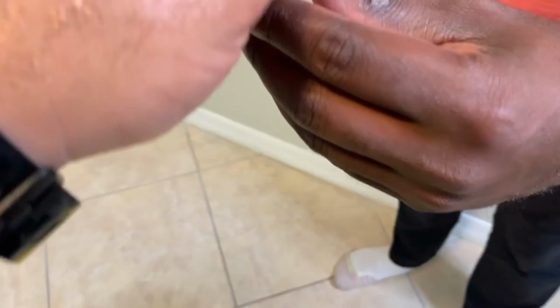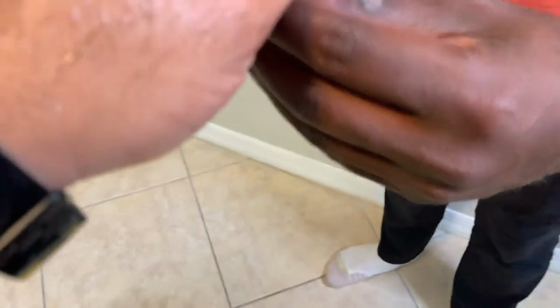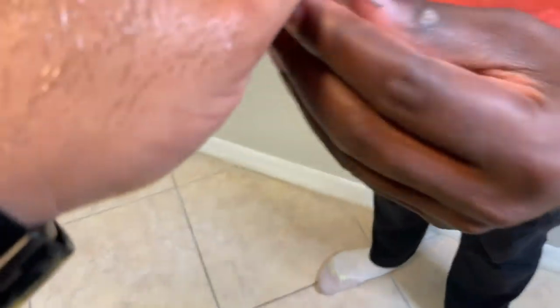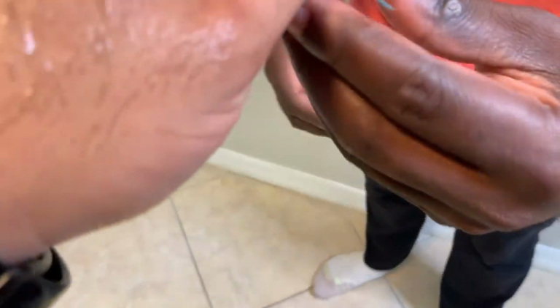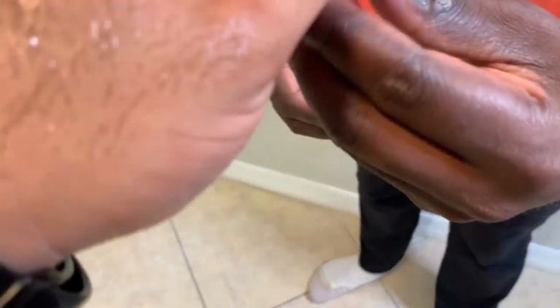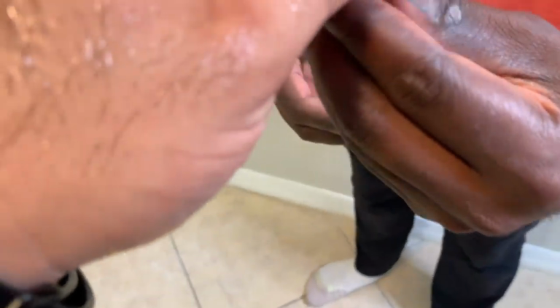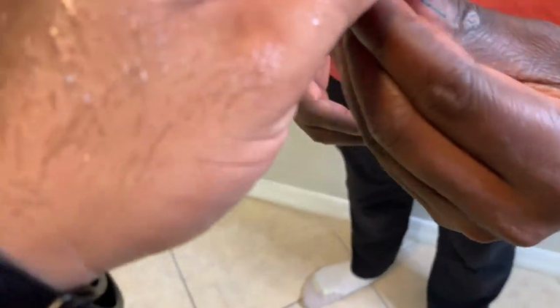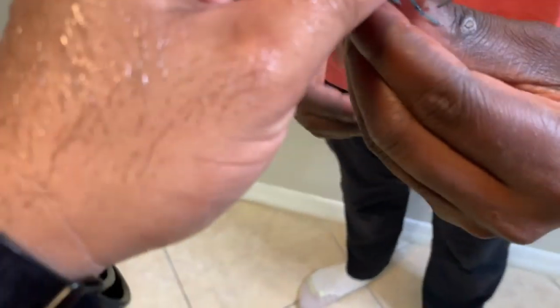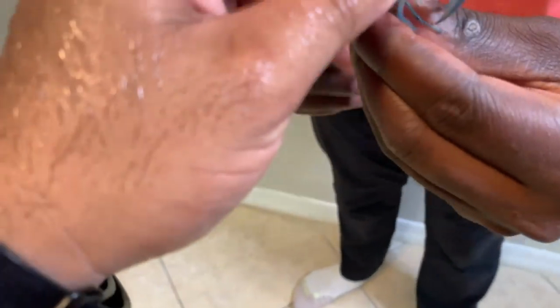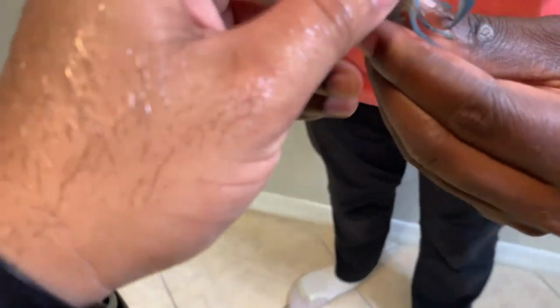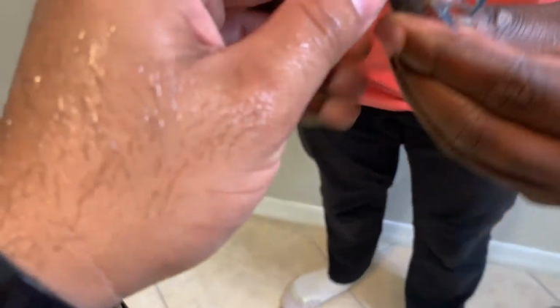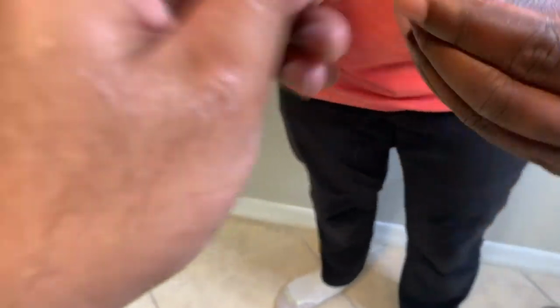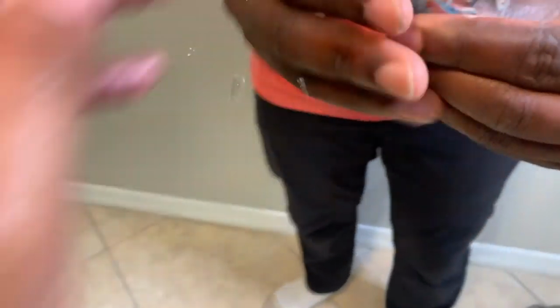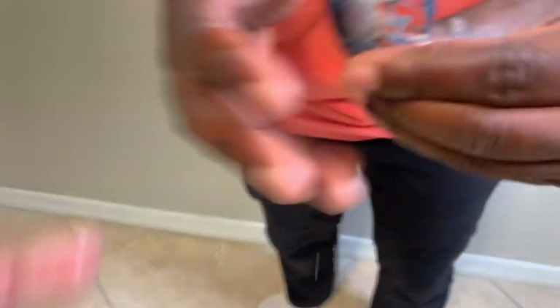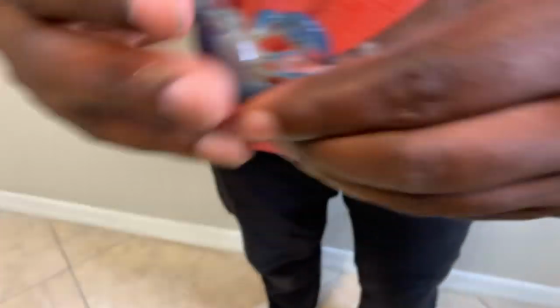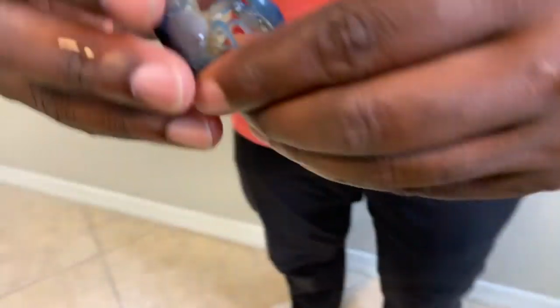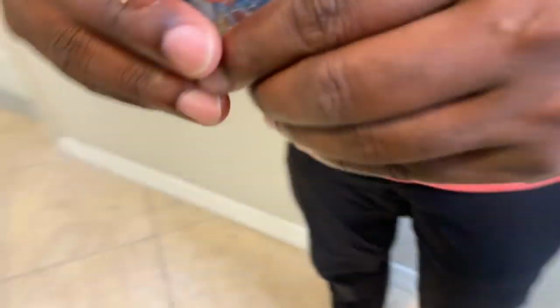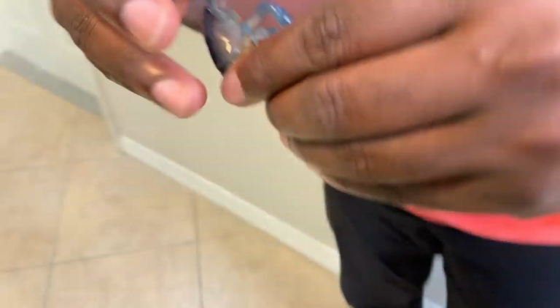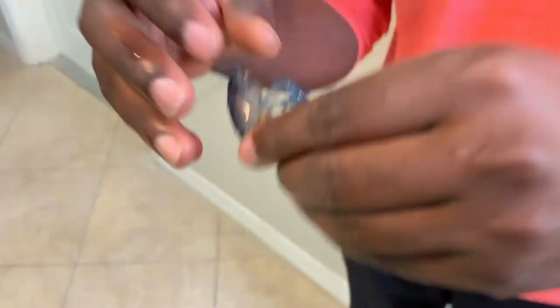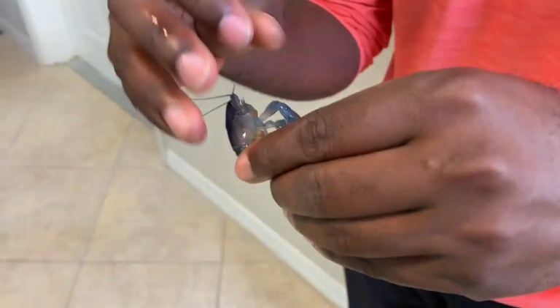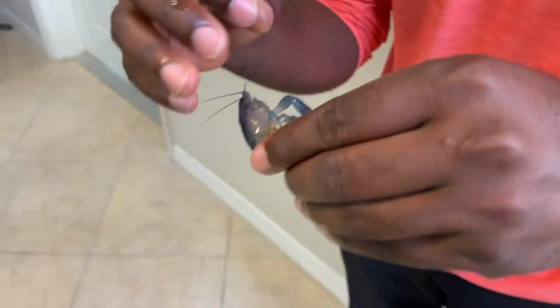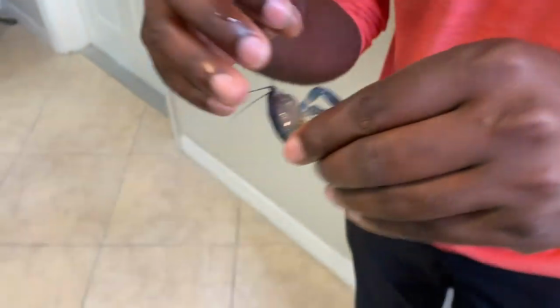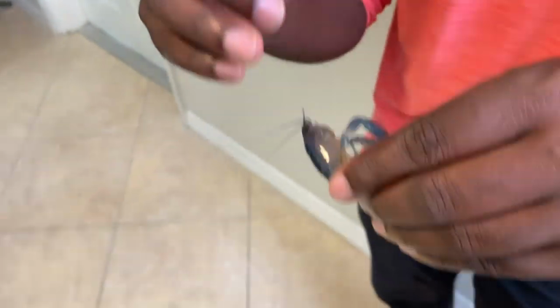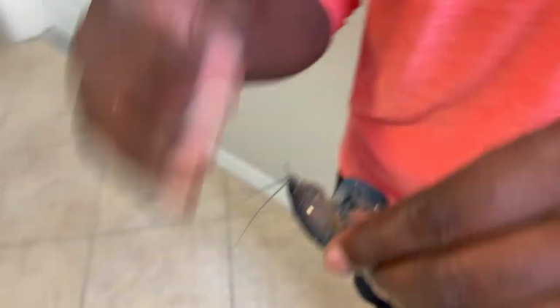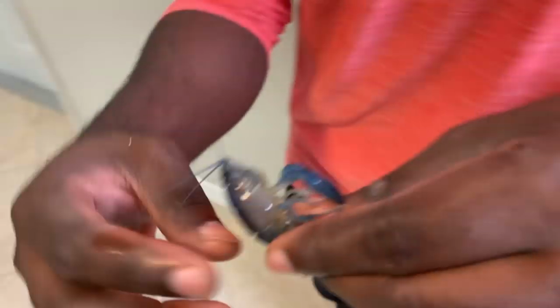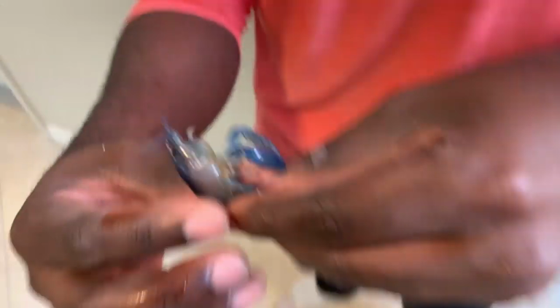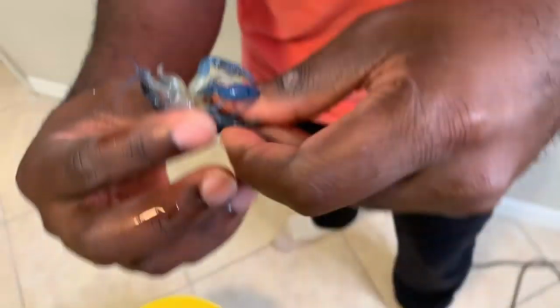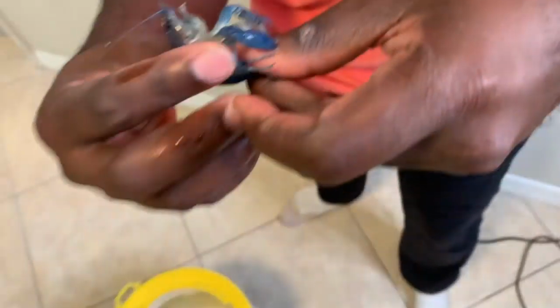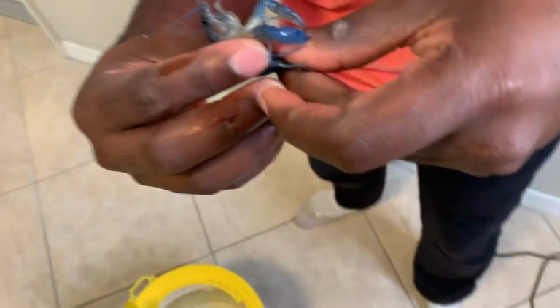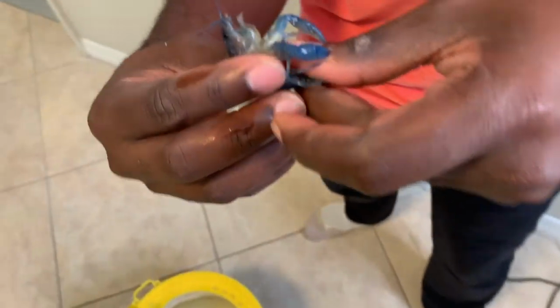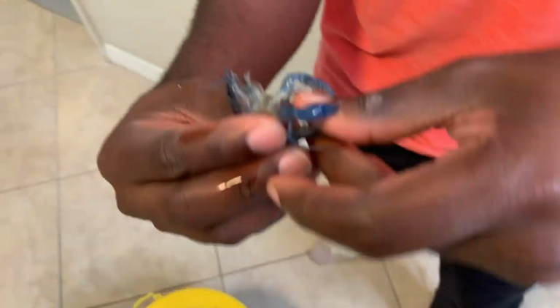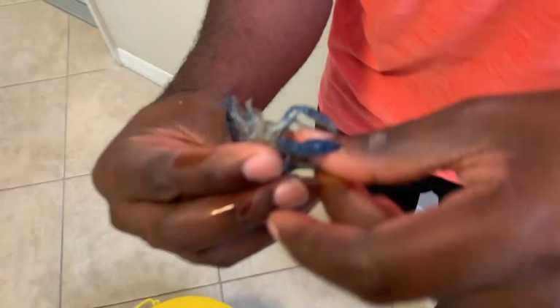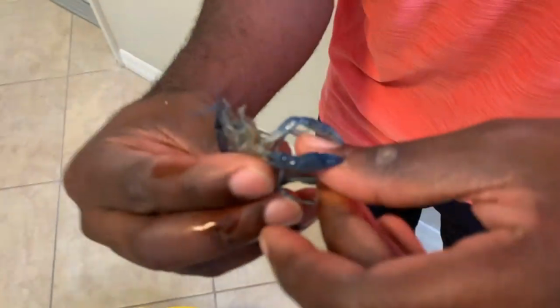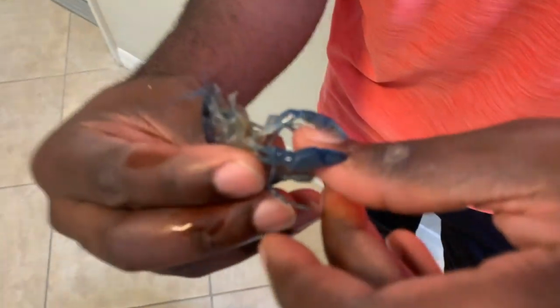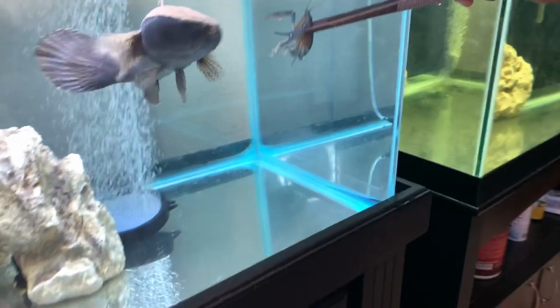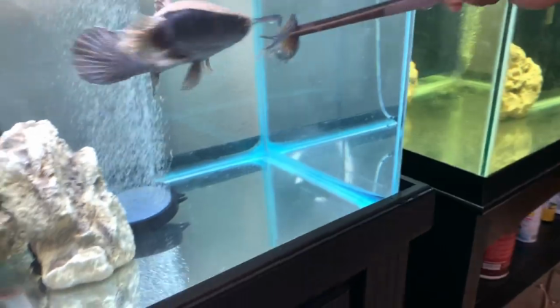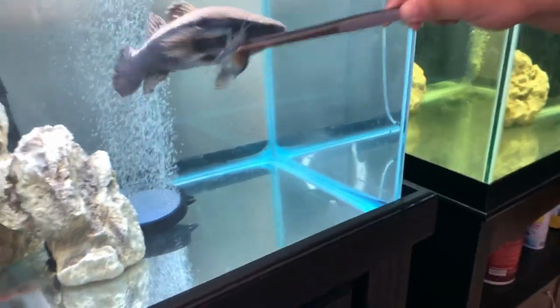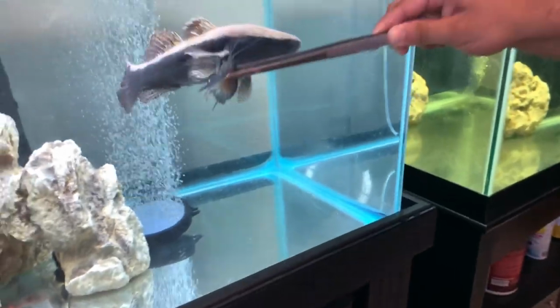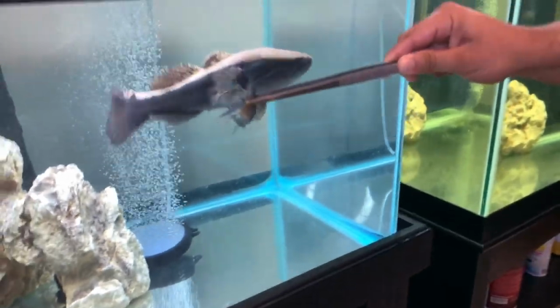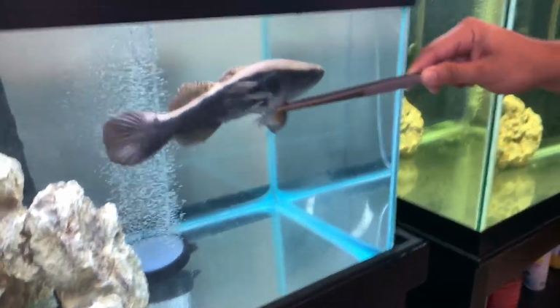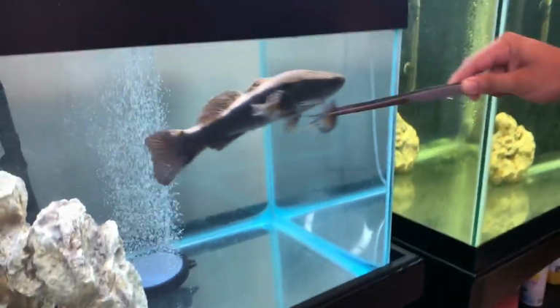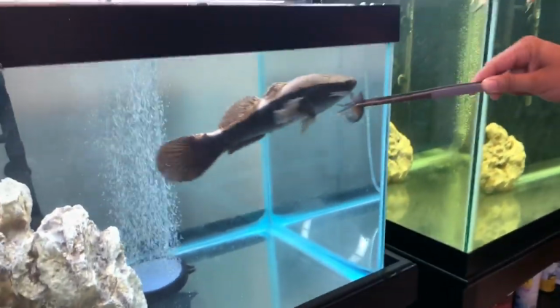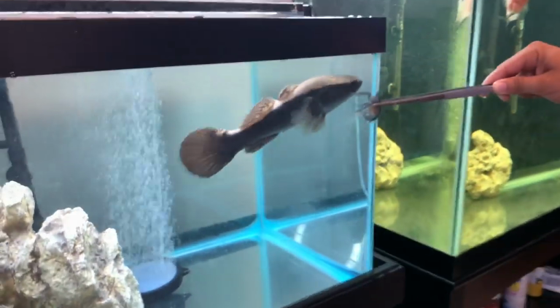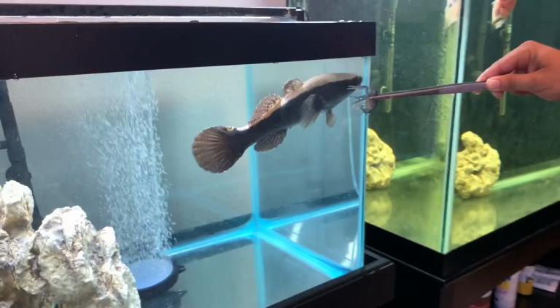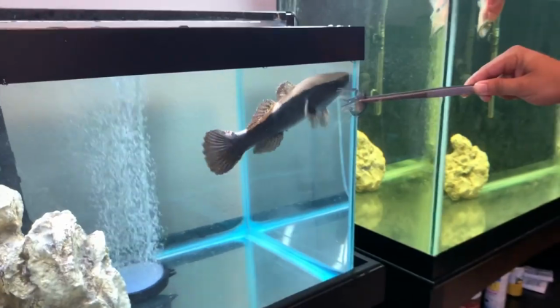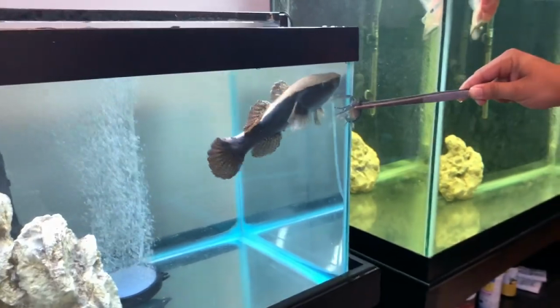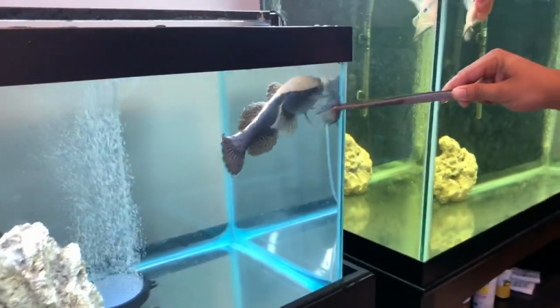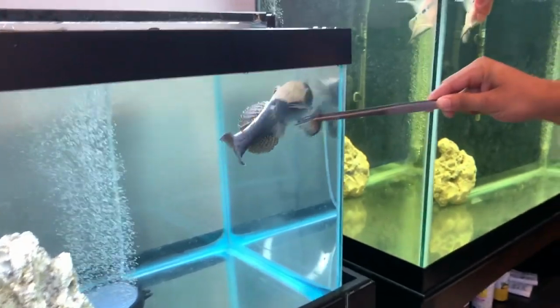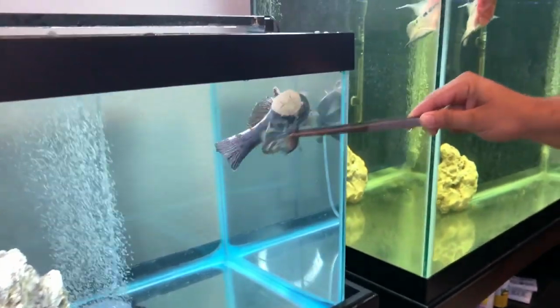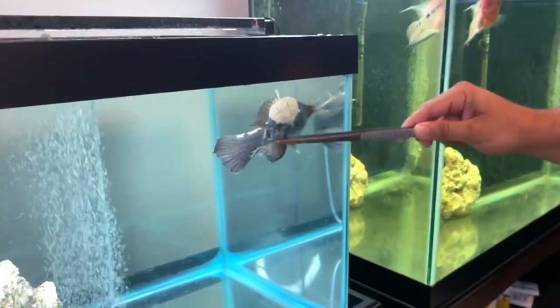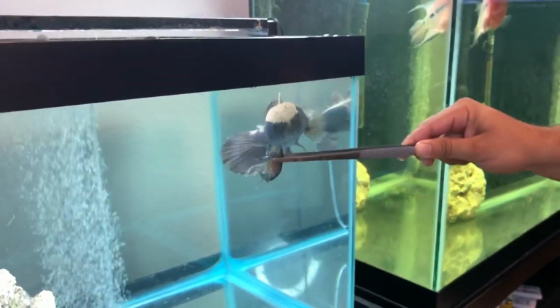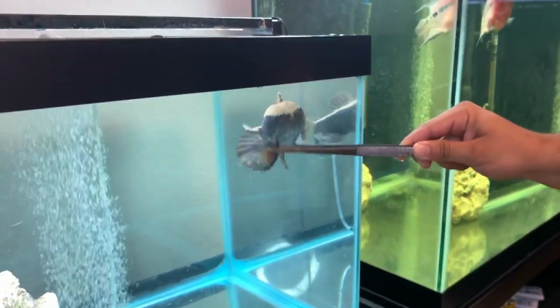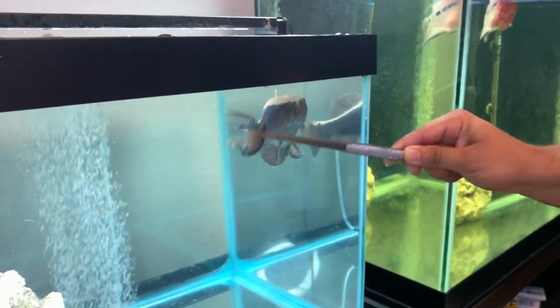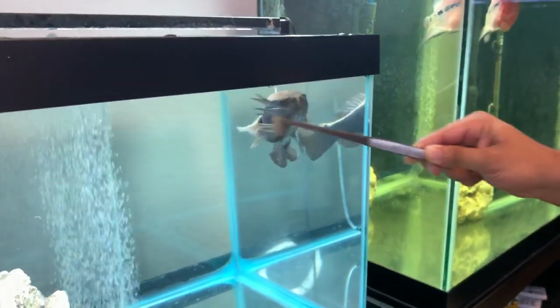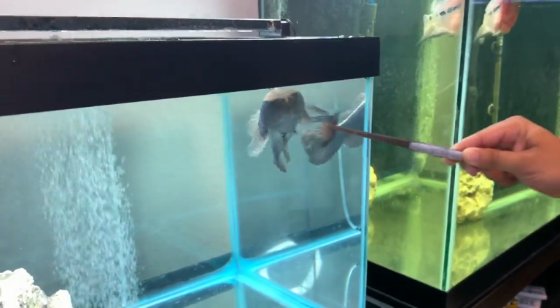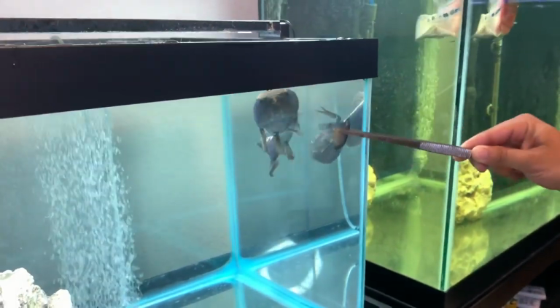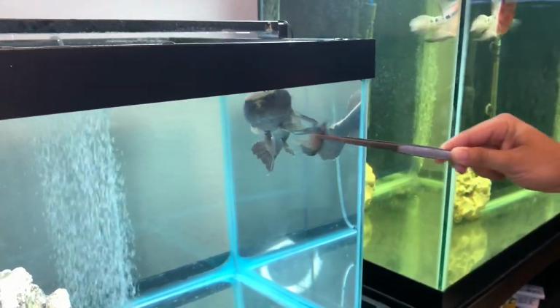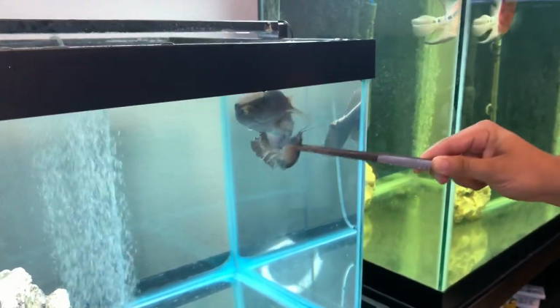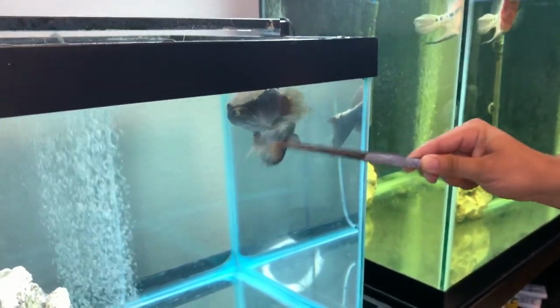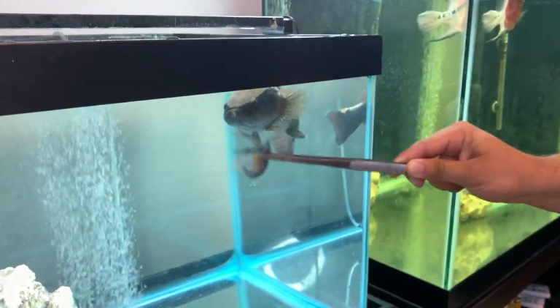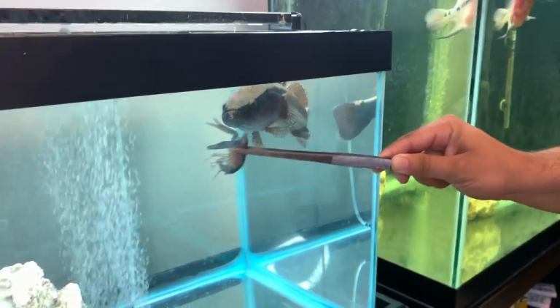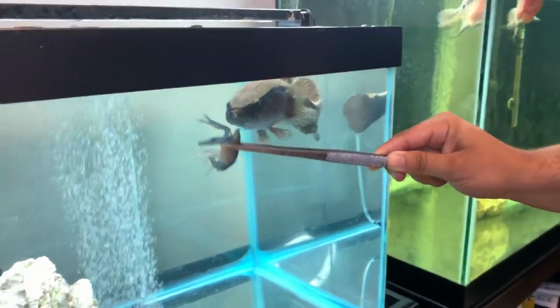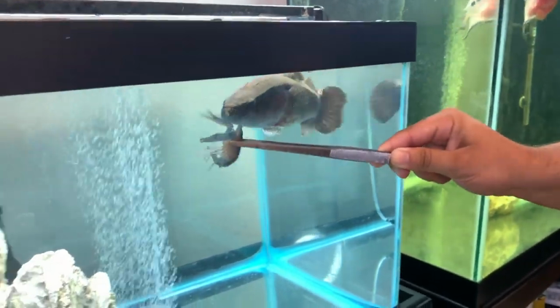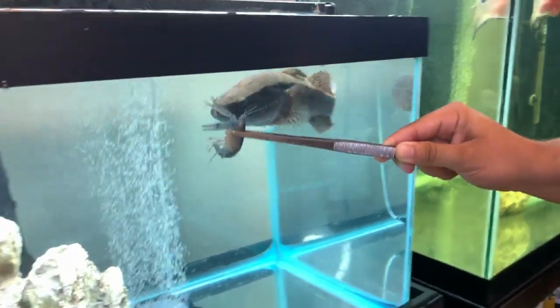Here you go. Oh my god! He's going crazy. He's flared. He is so flared. He's ready to go.